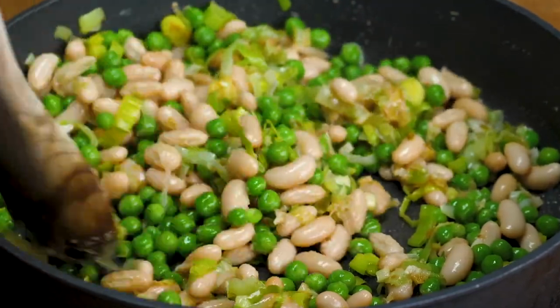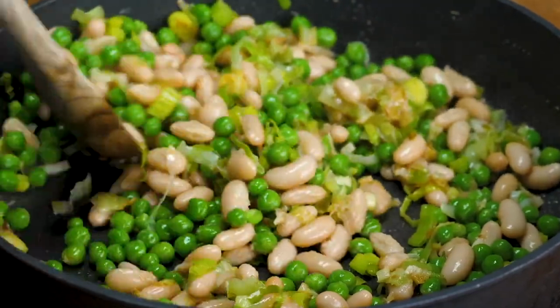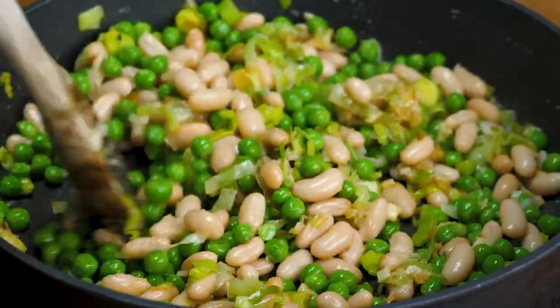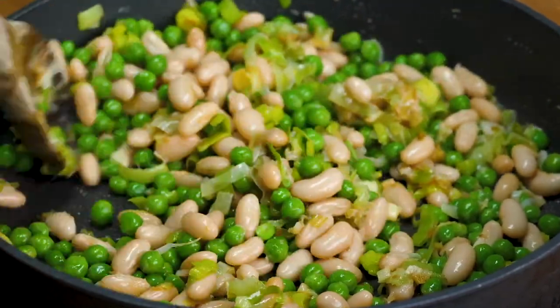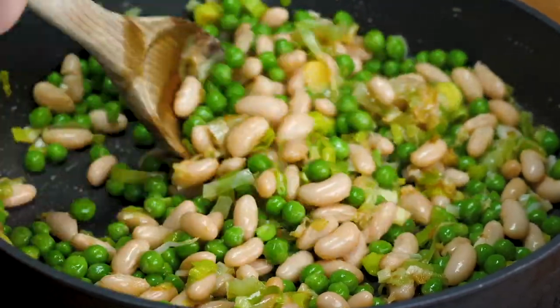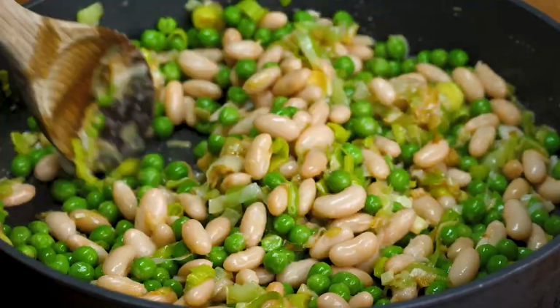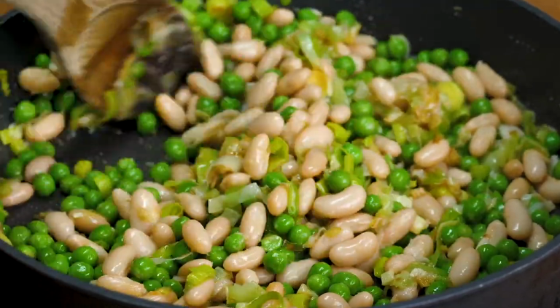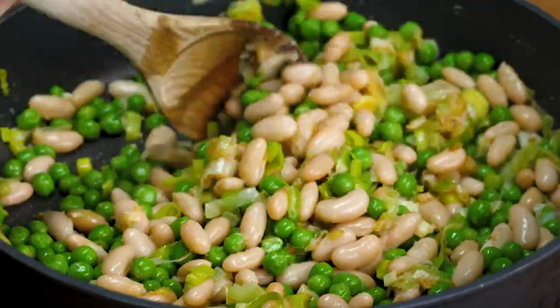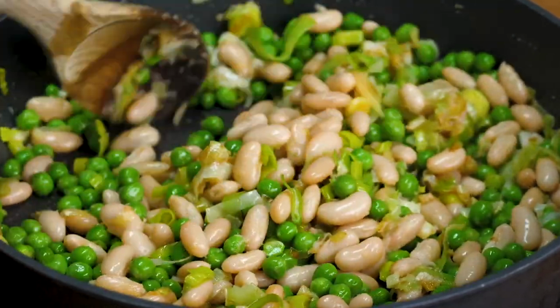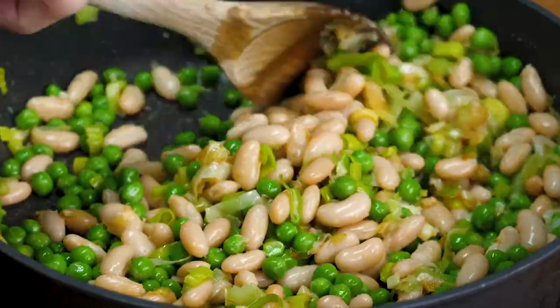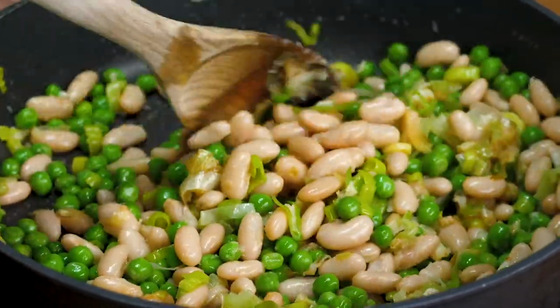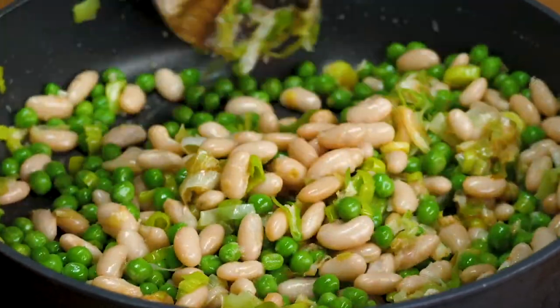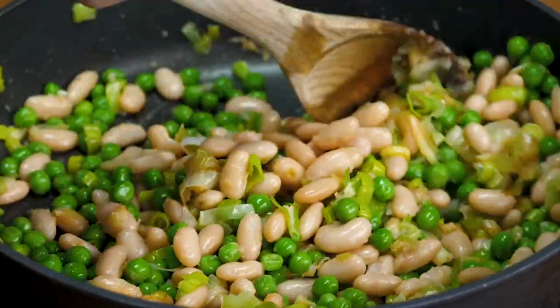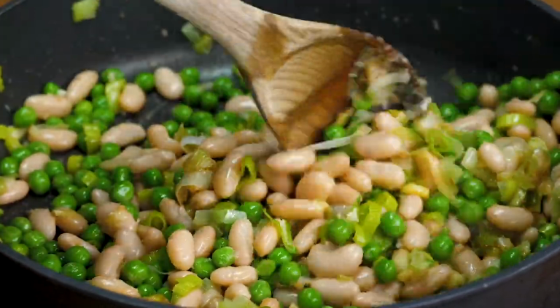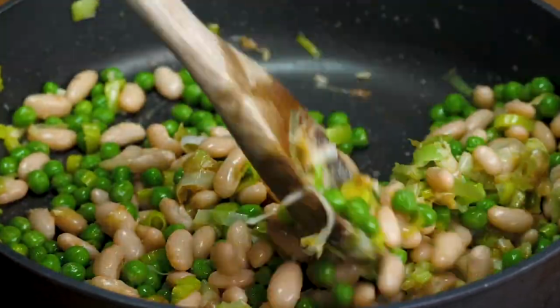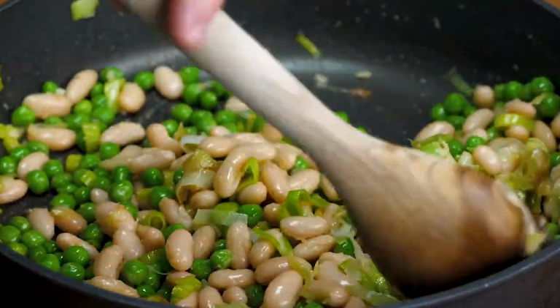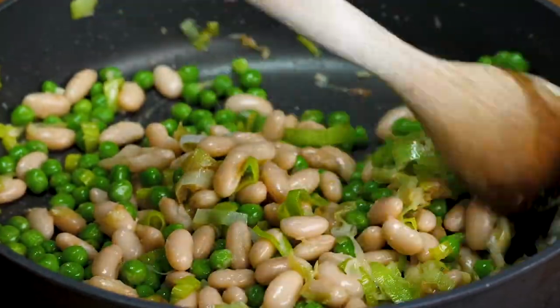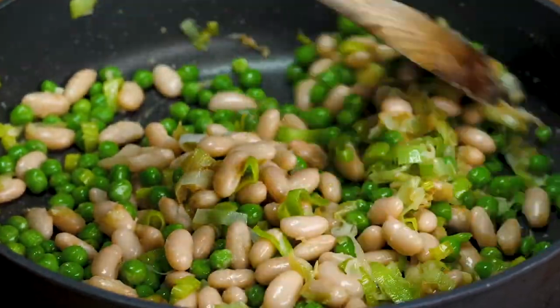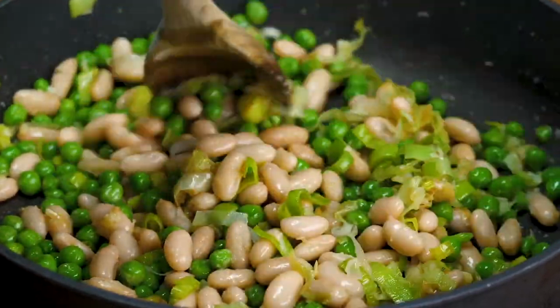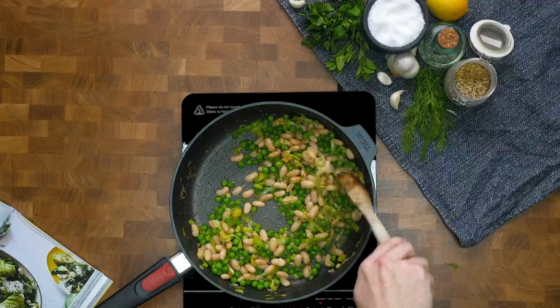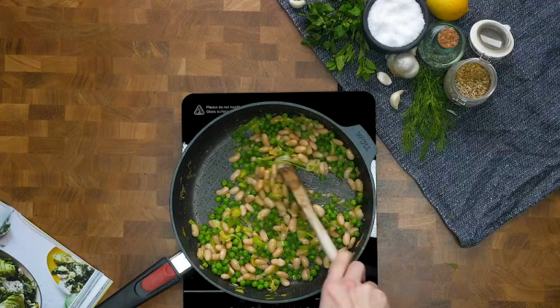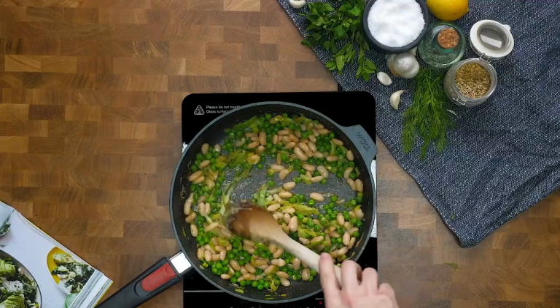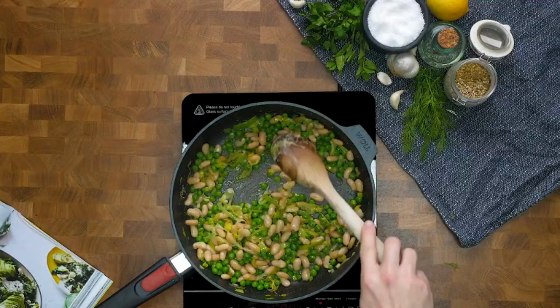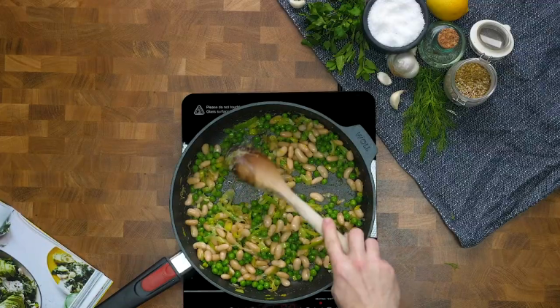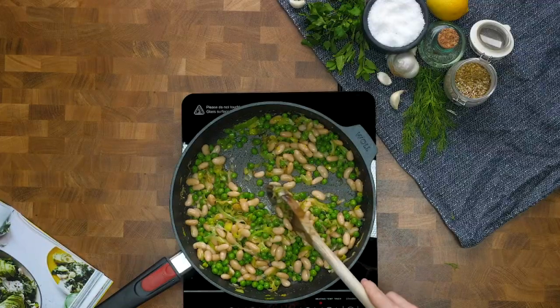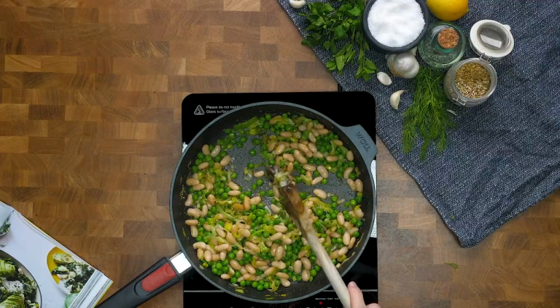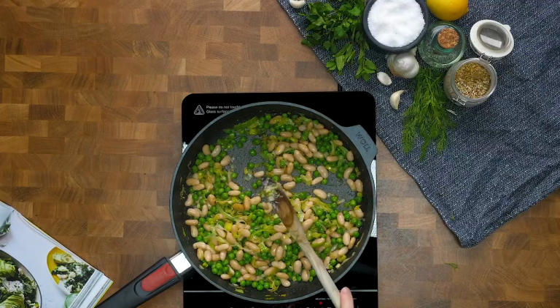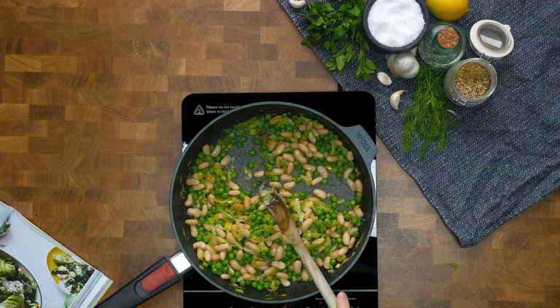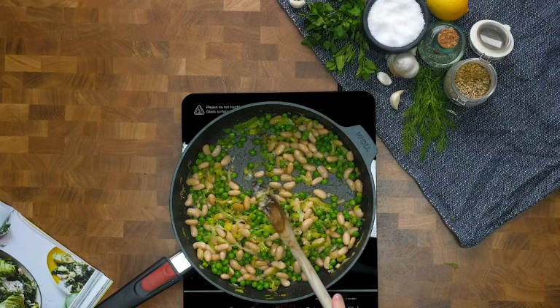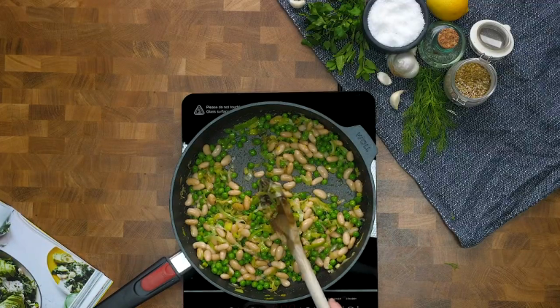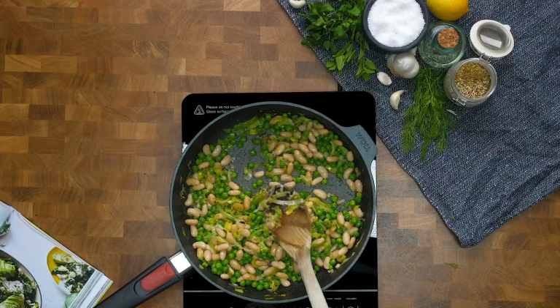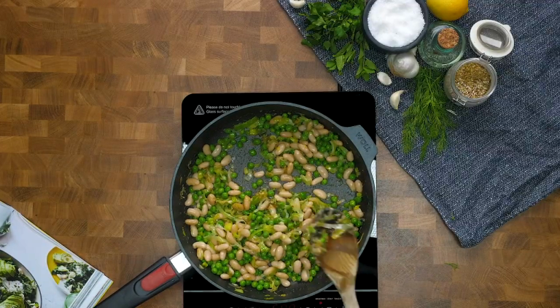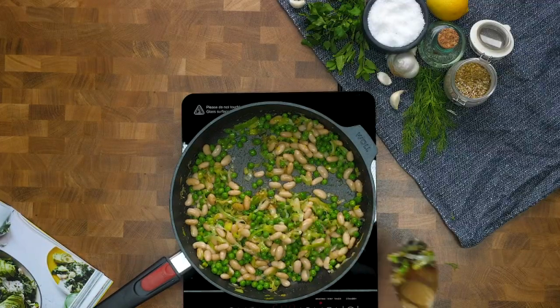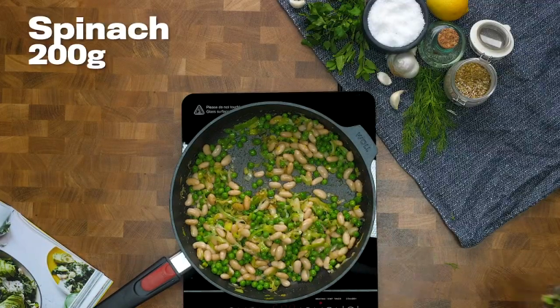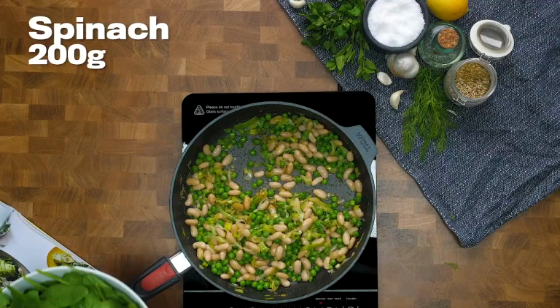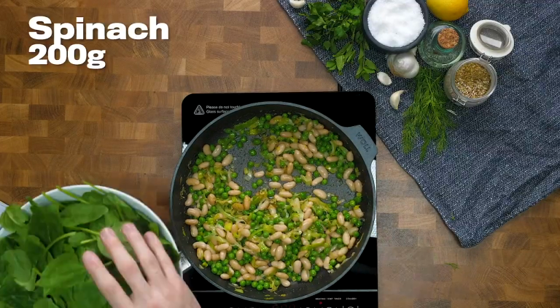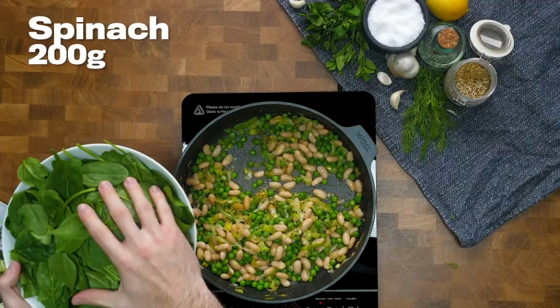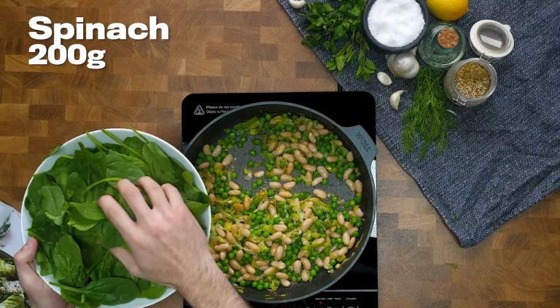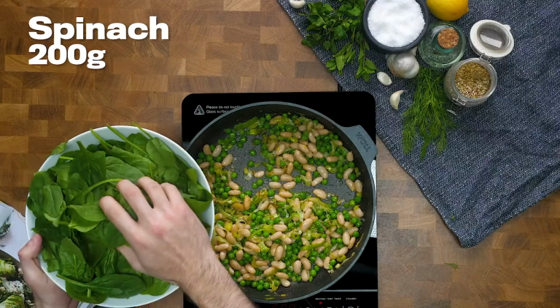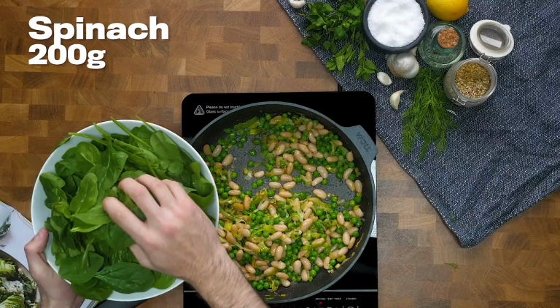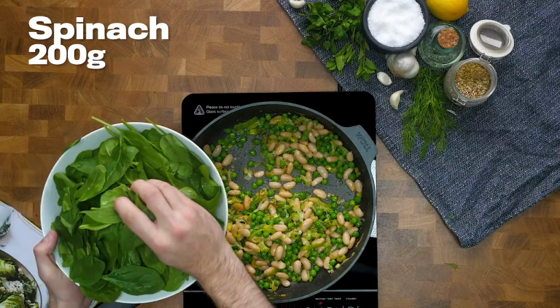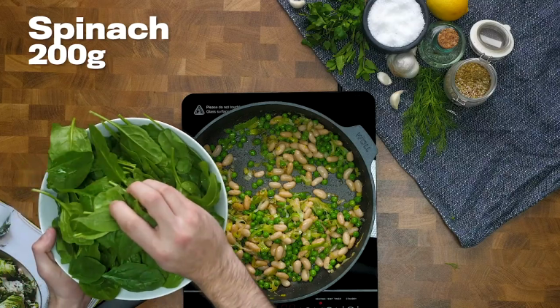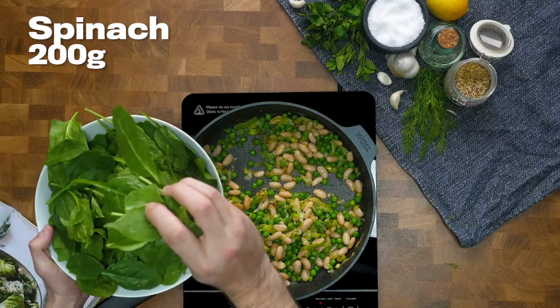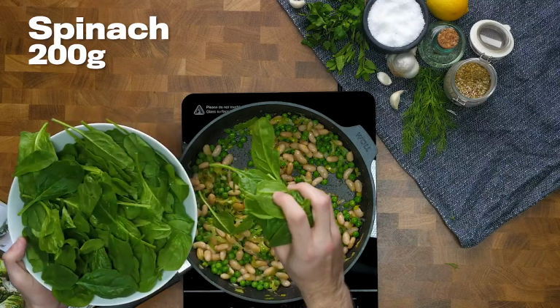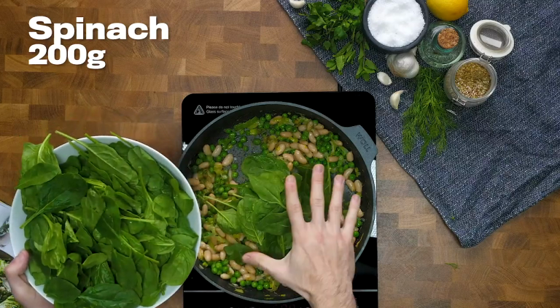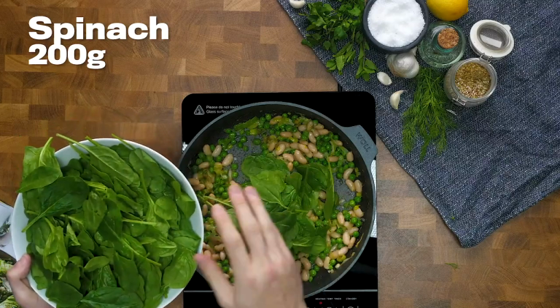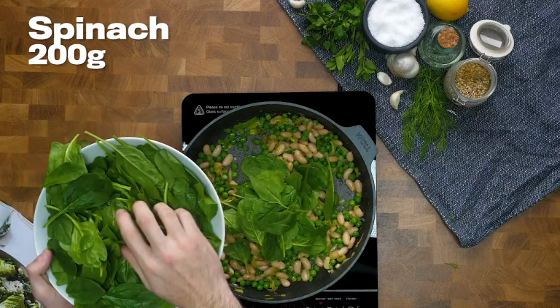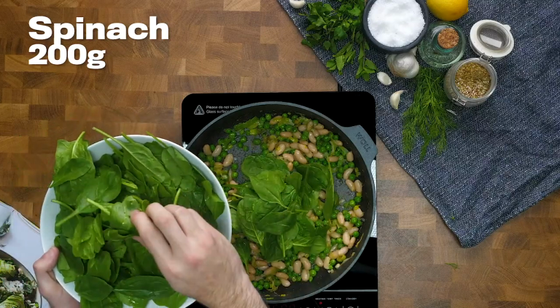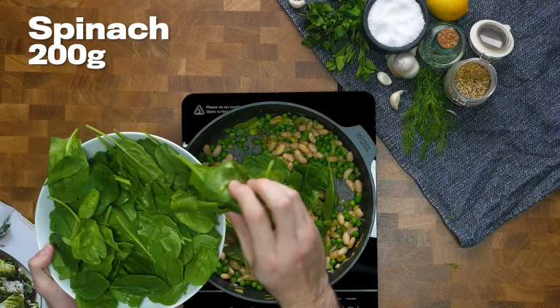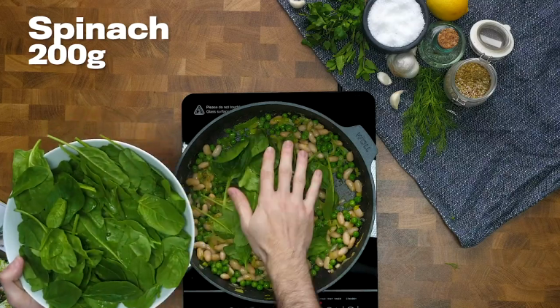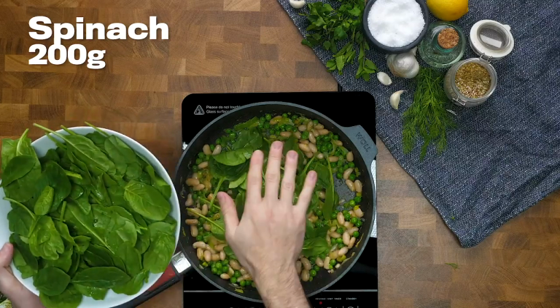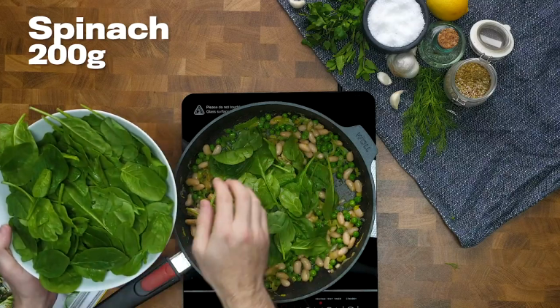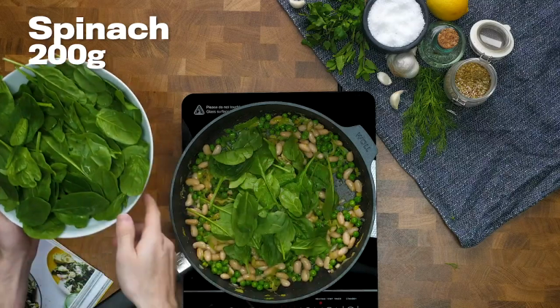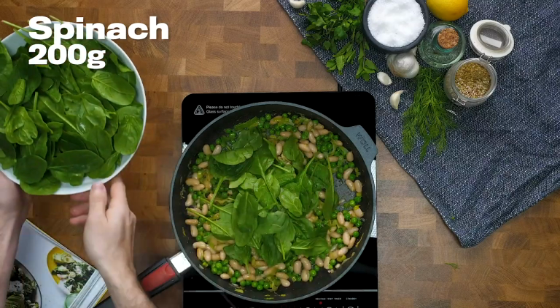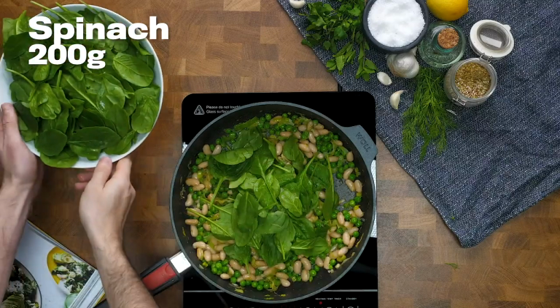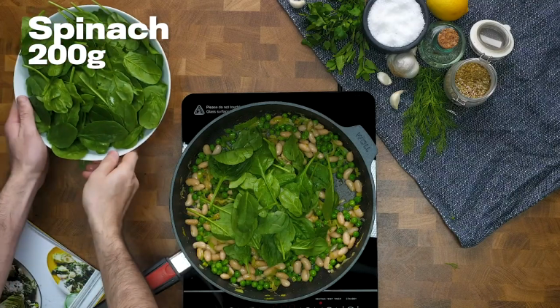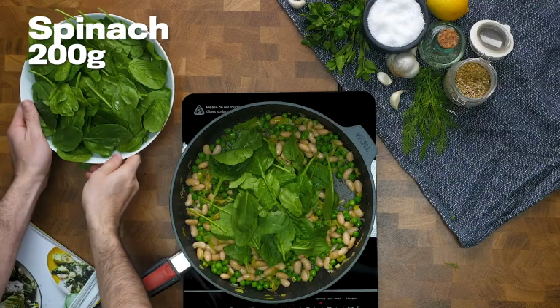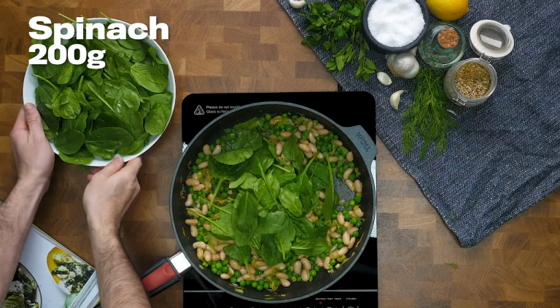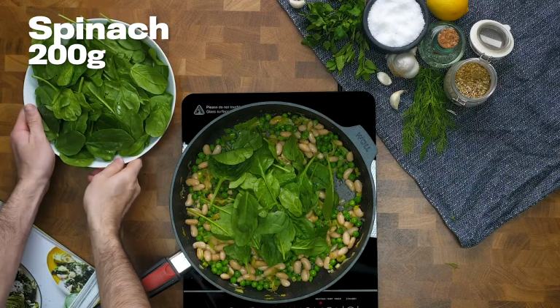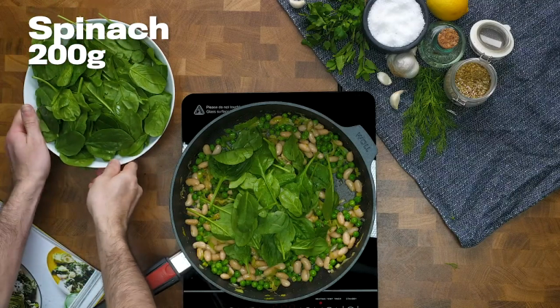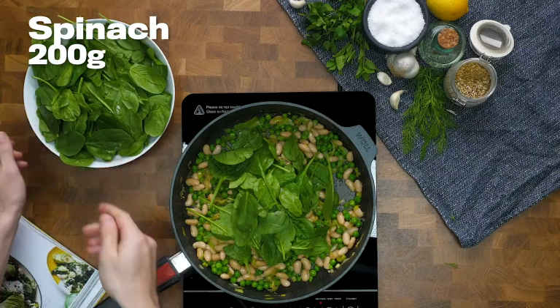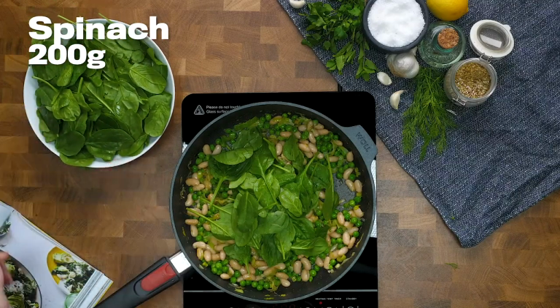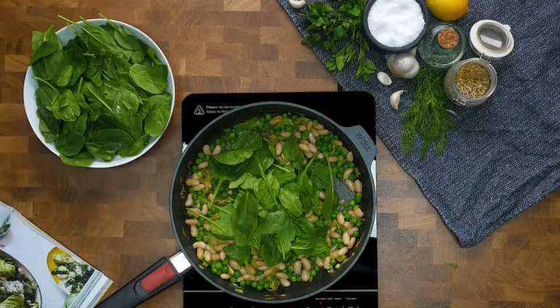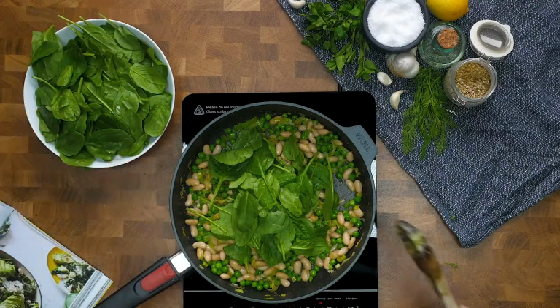I love leeks — they're amazing. And also peas, loads of protein, and those butter beans — loads of protein in those too. A fantastic start to this dish.